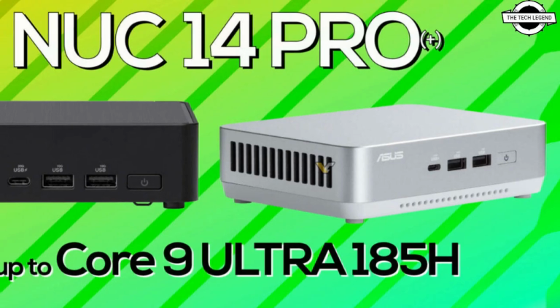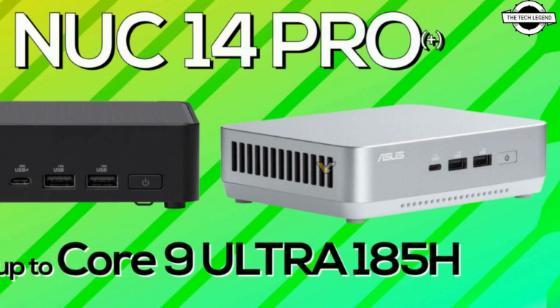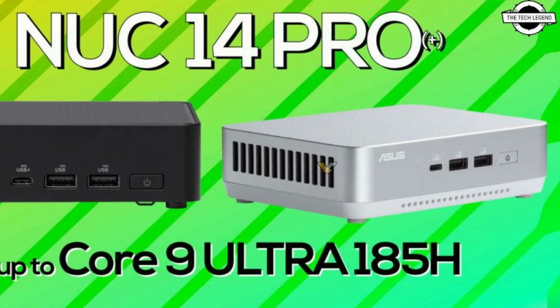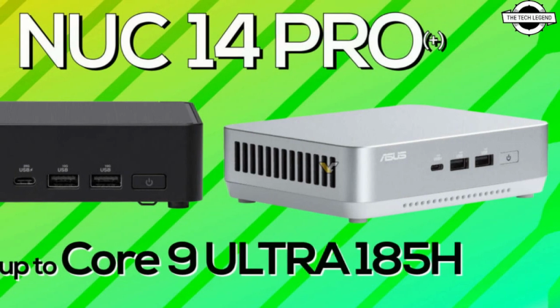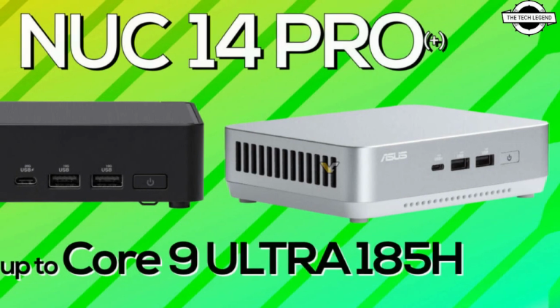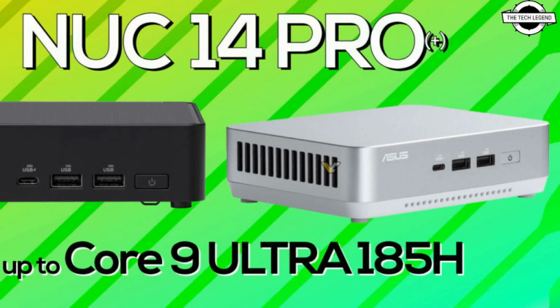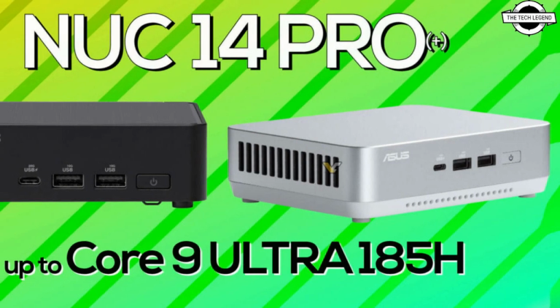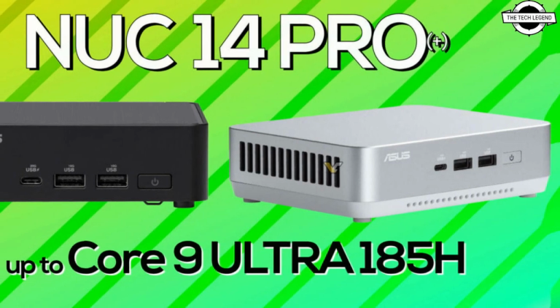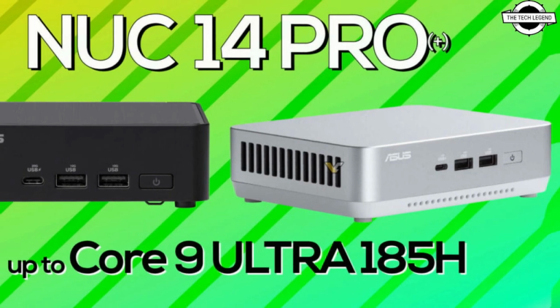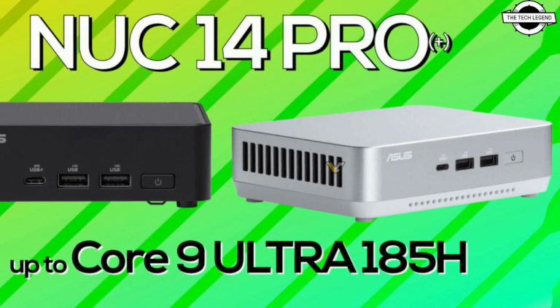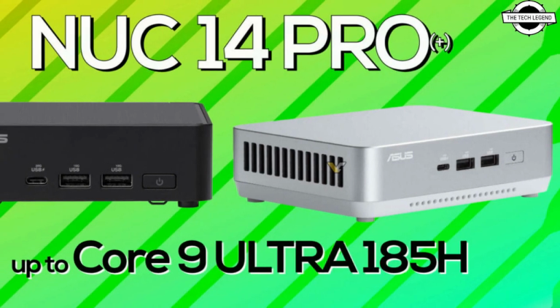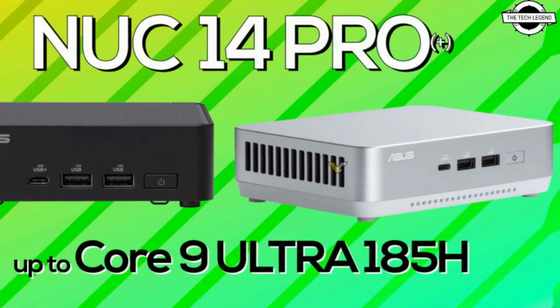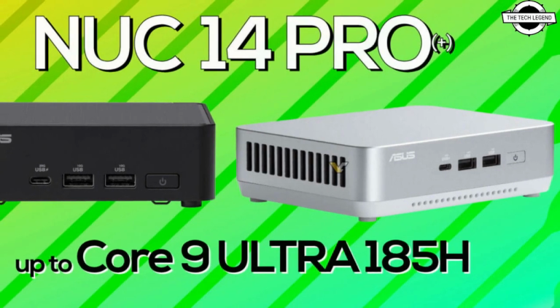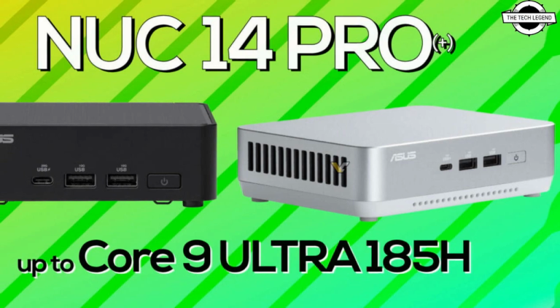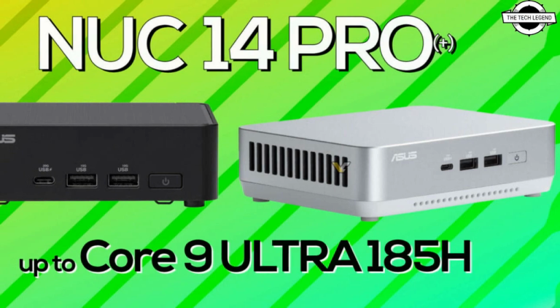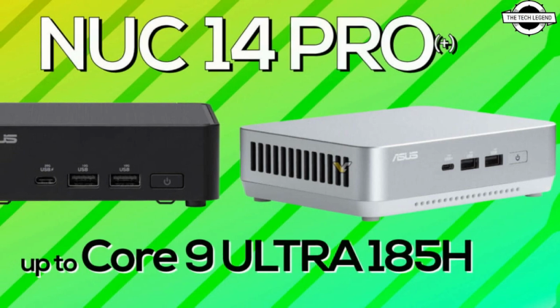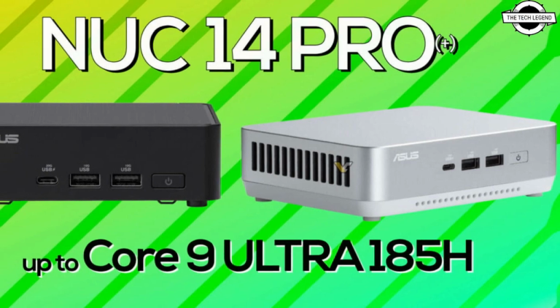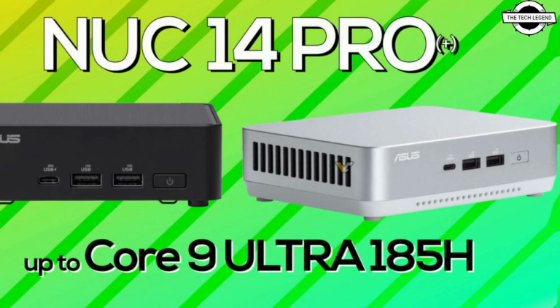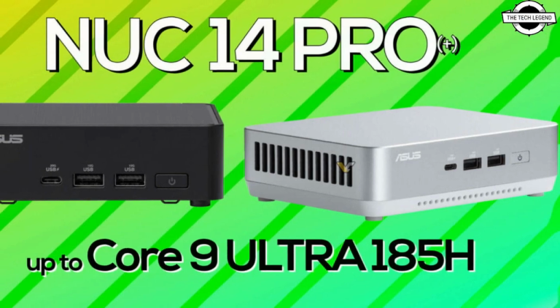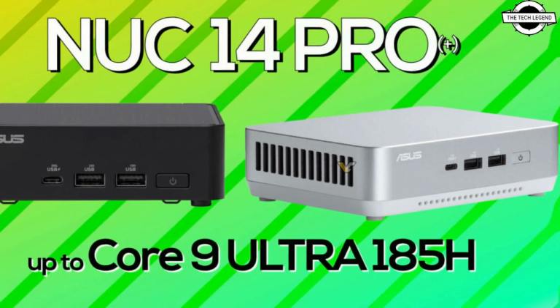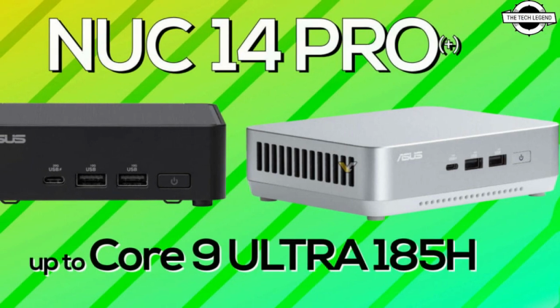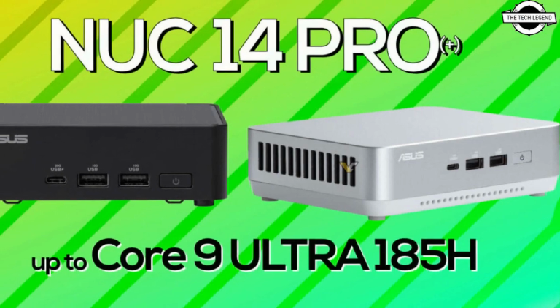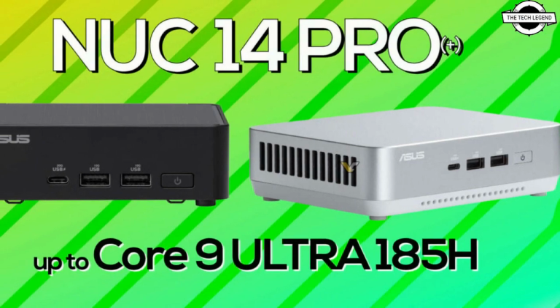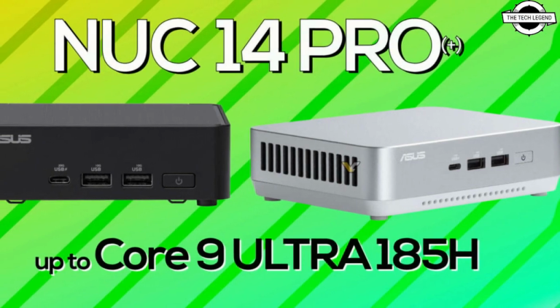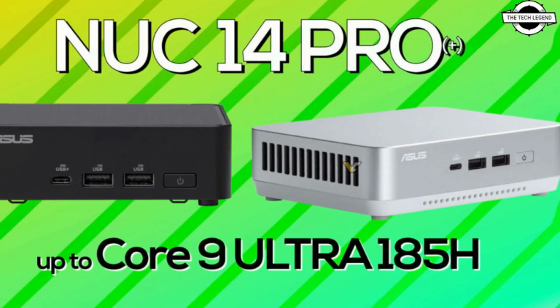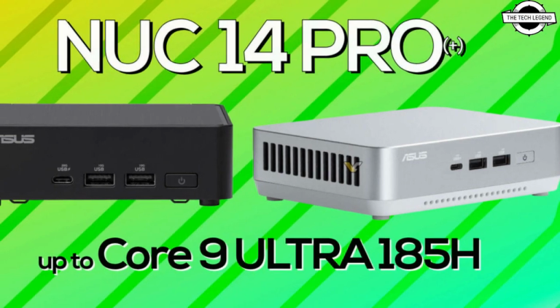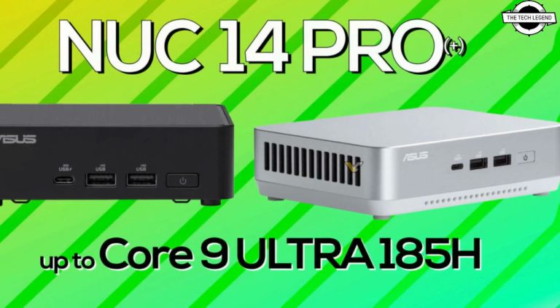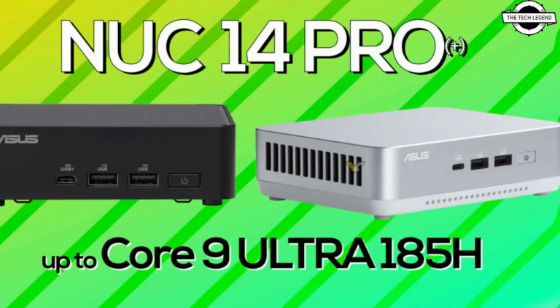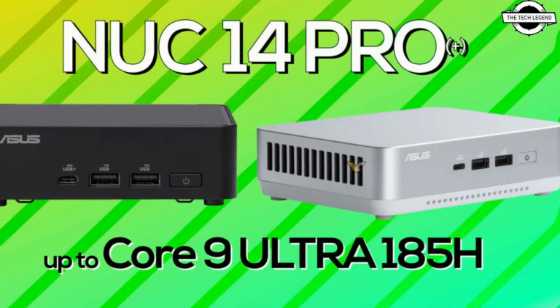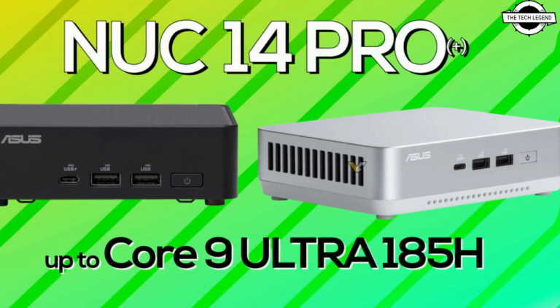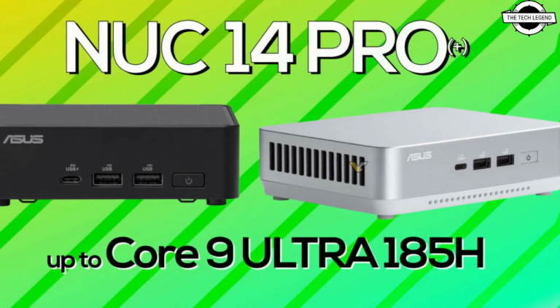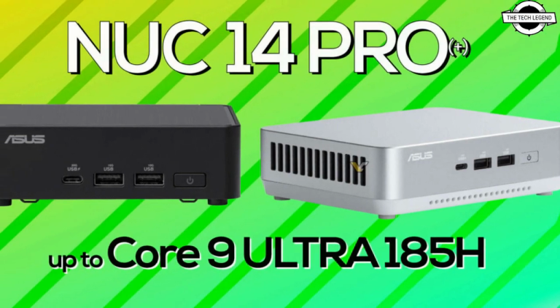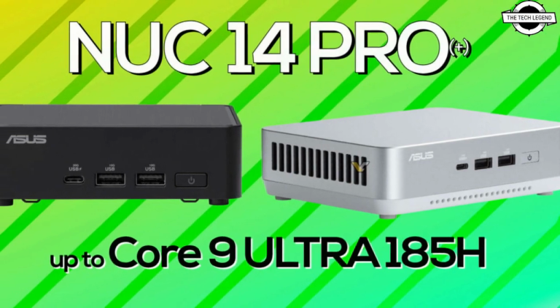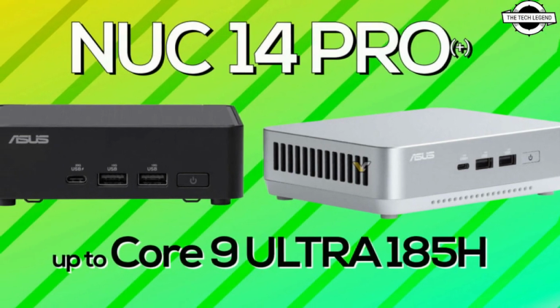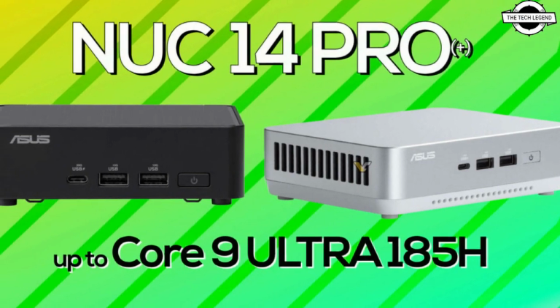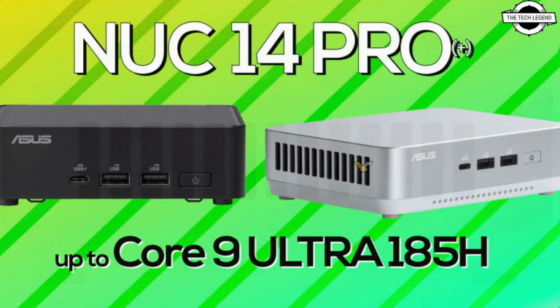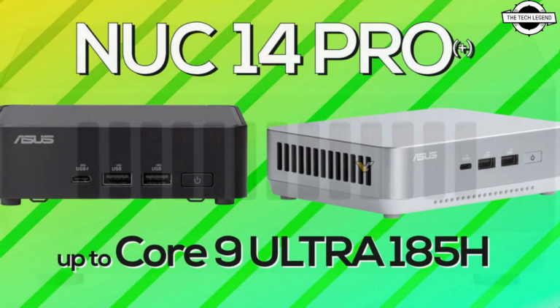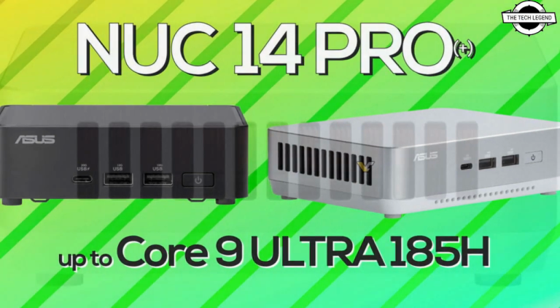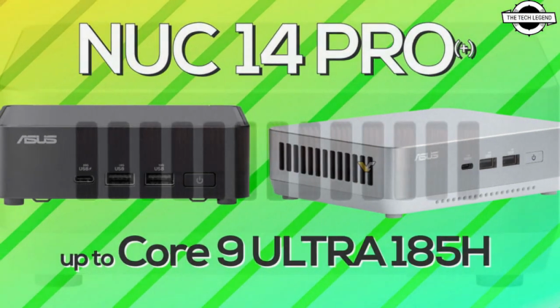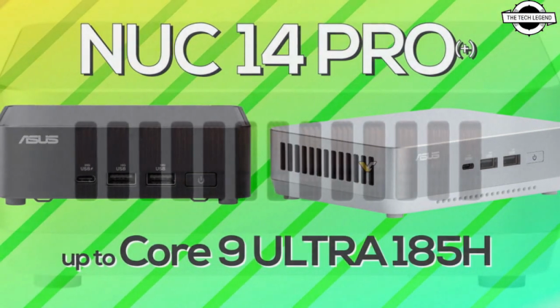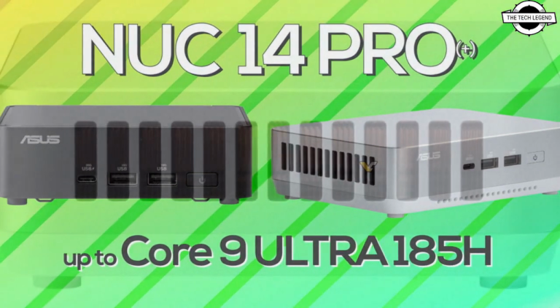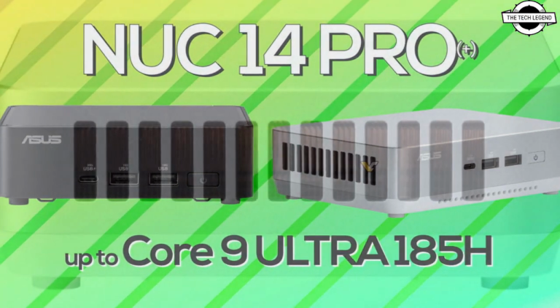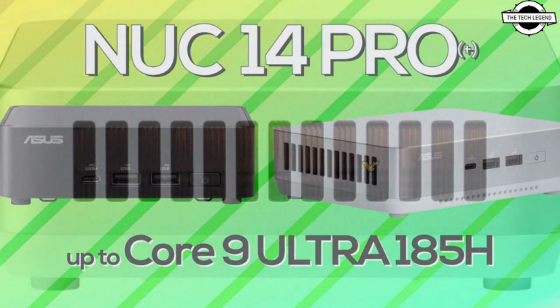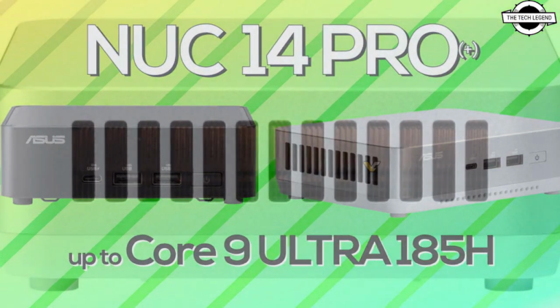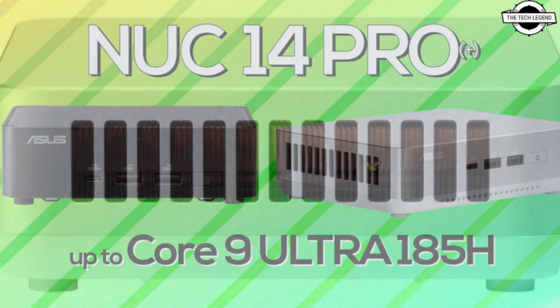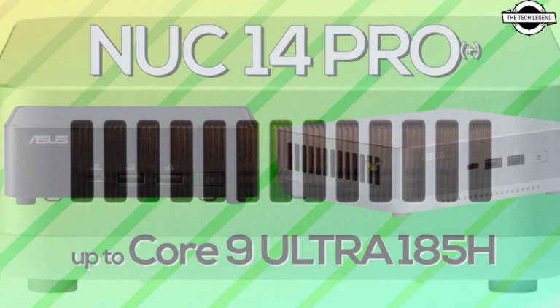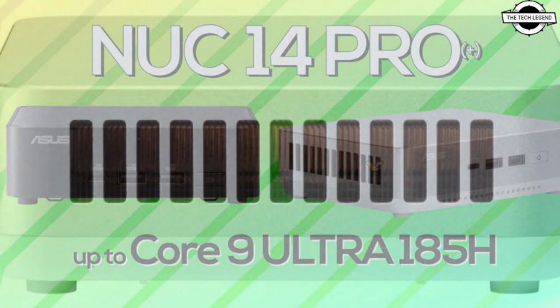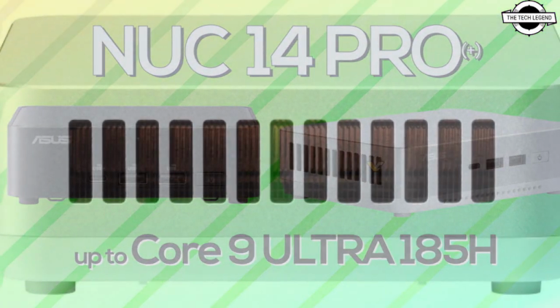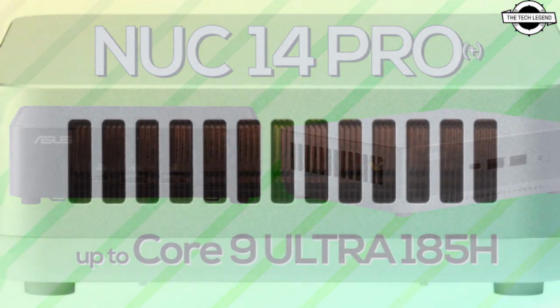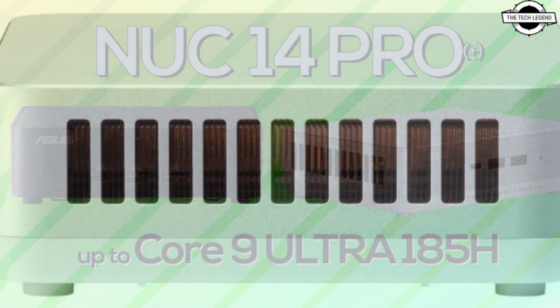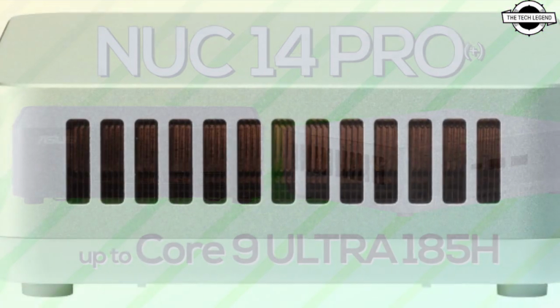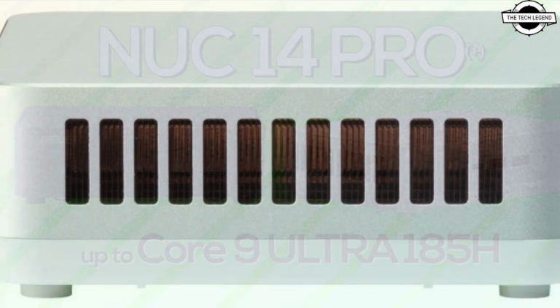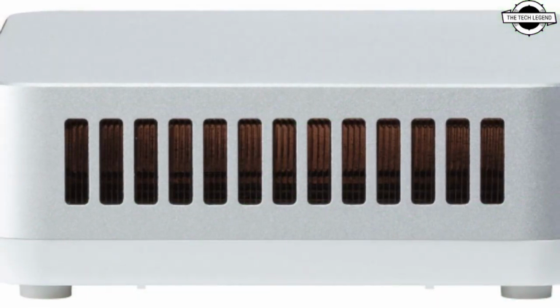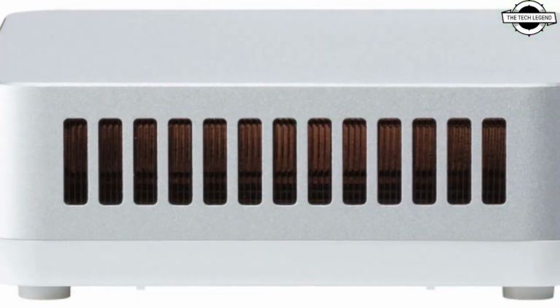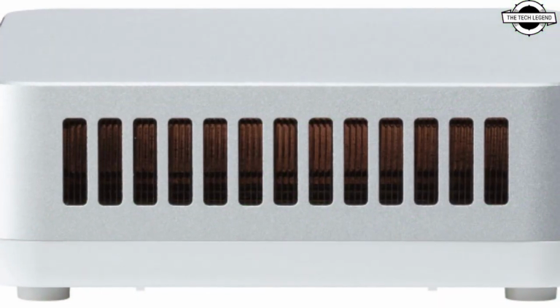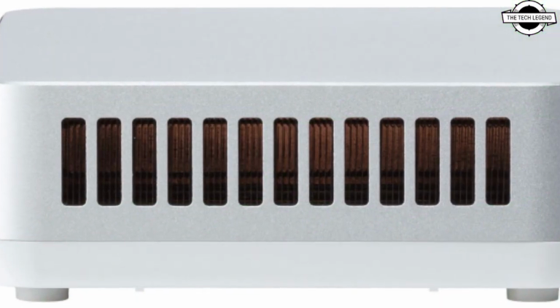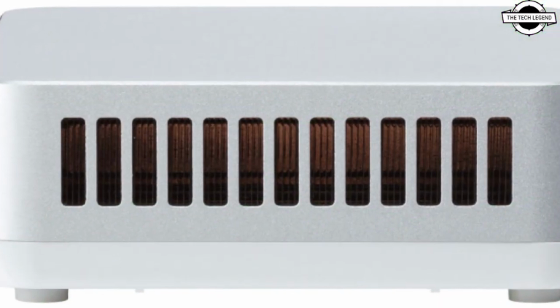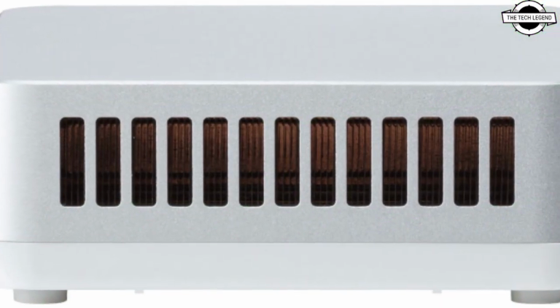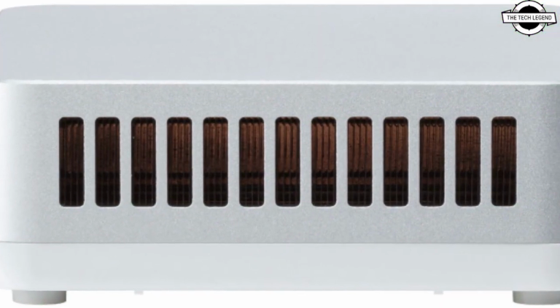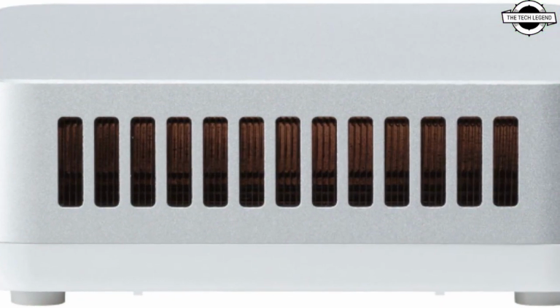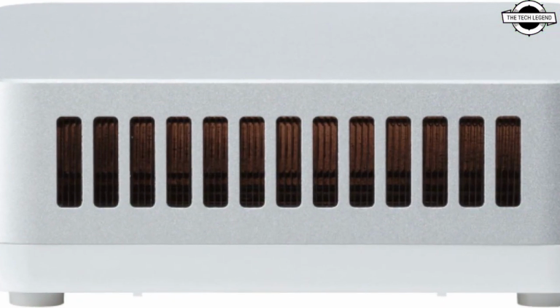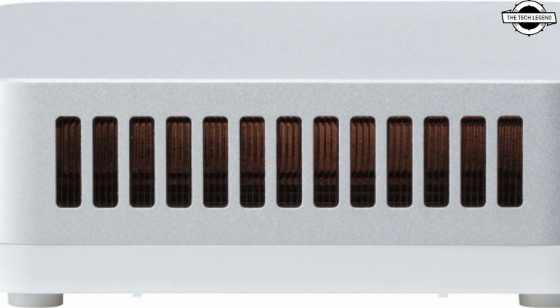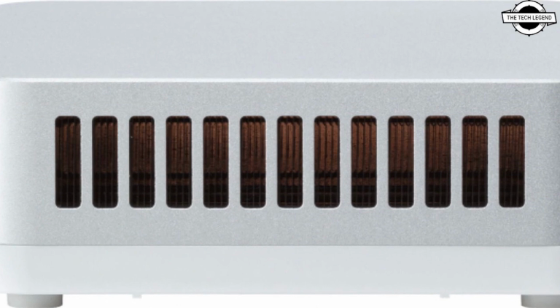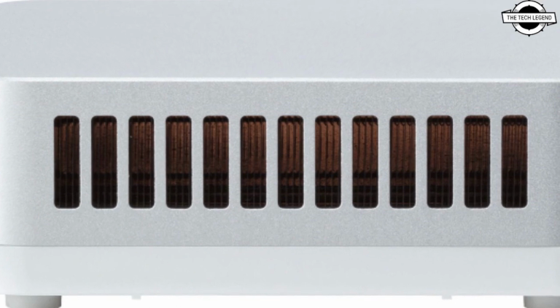Hello friends, welcome to the TechLizzen channel. Today I will talk about ASUS NUC 14 CROWS series.